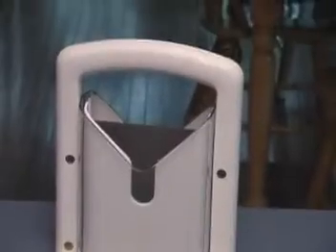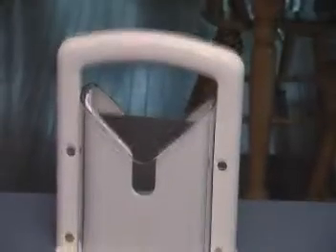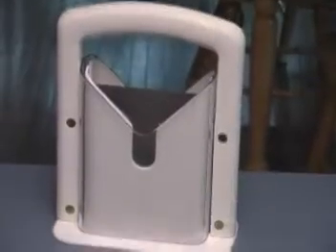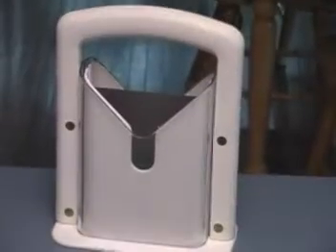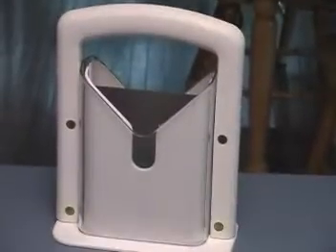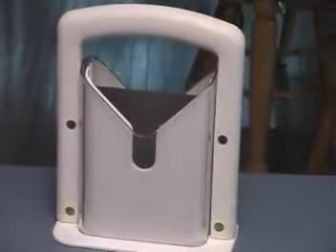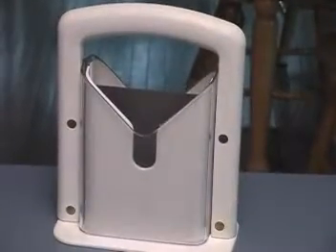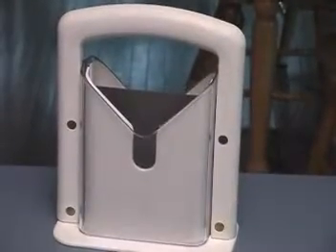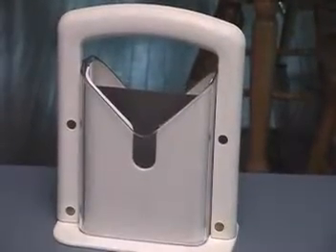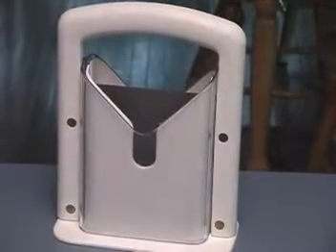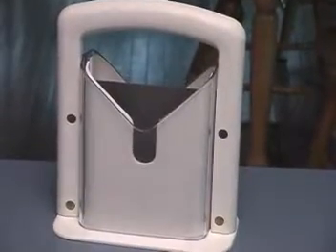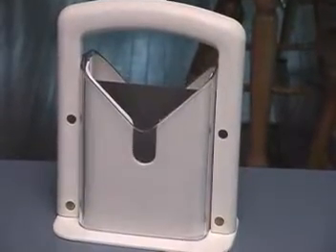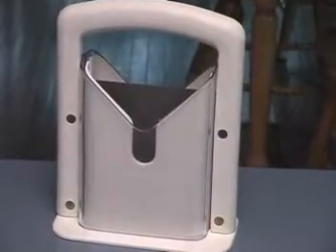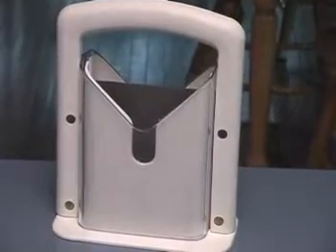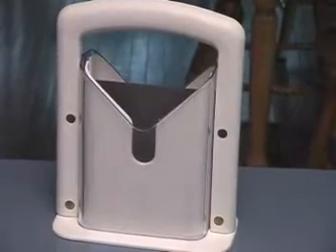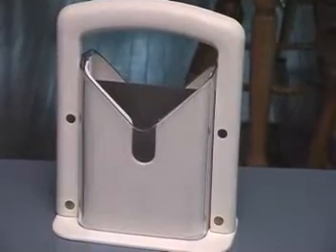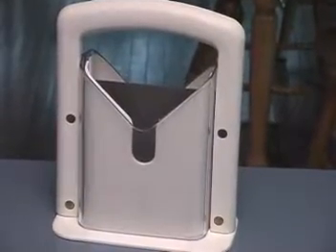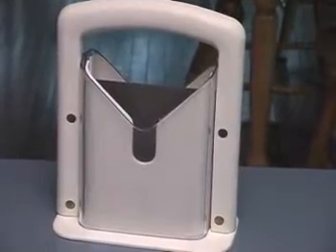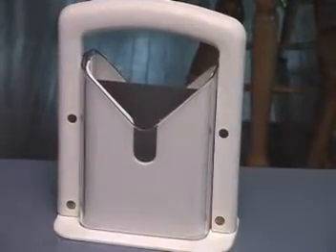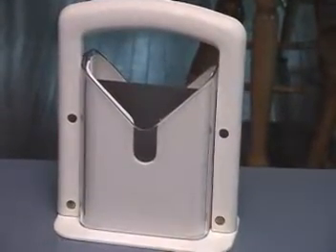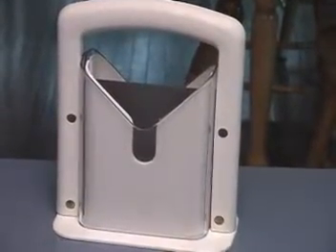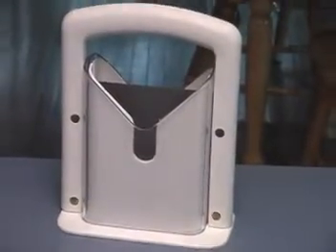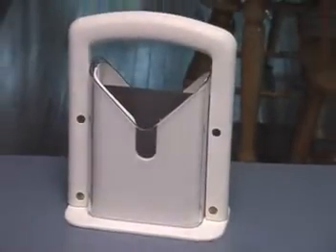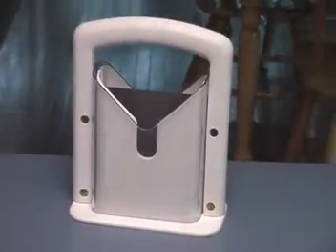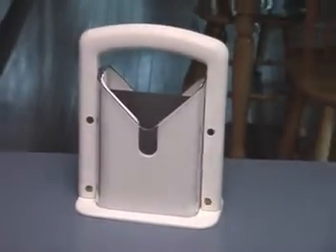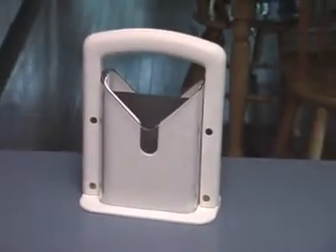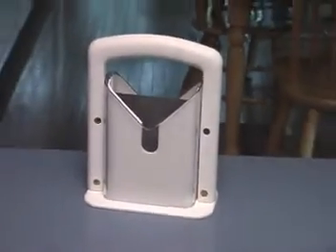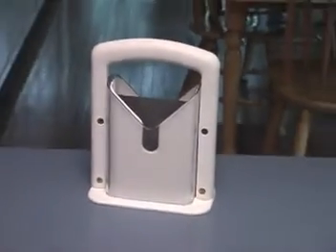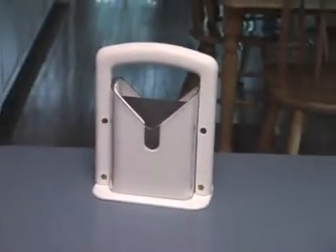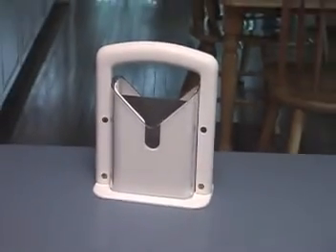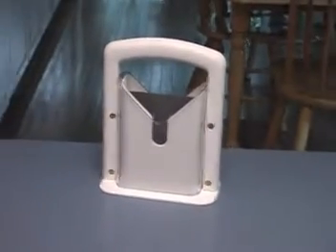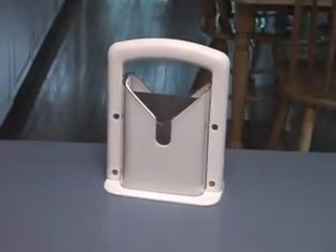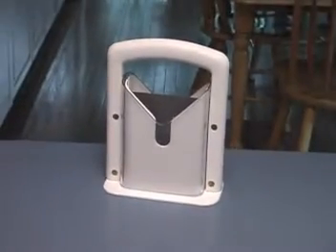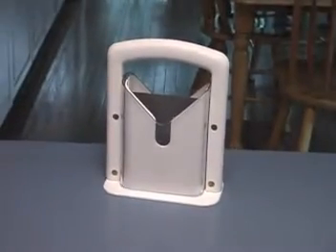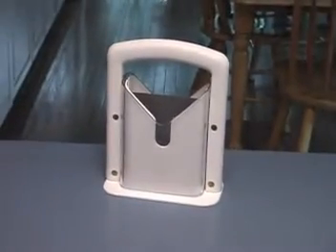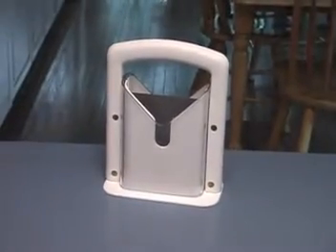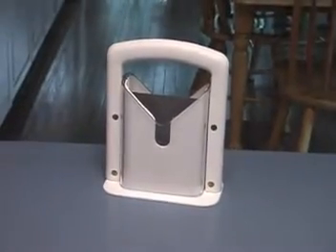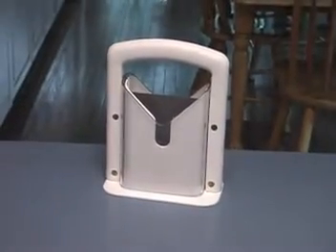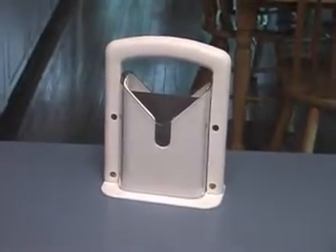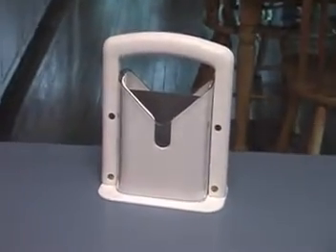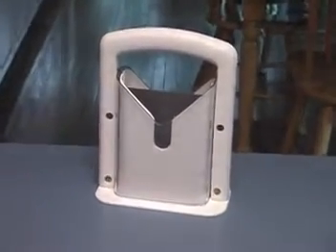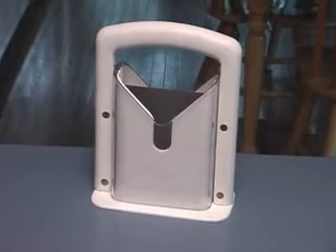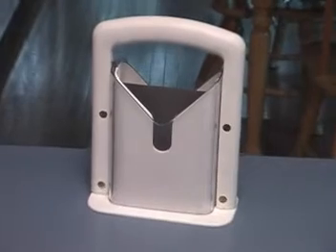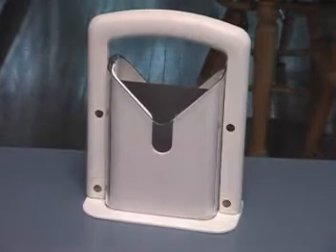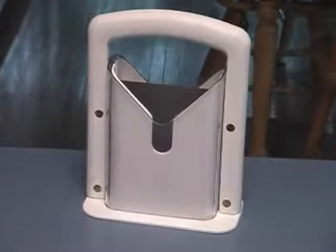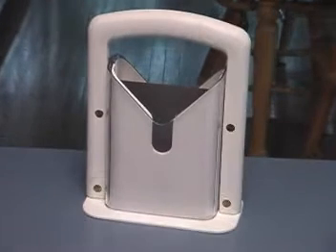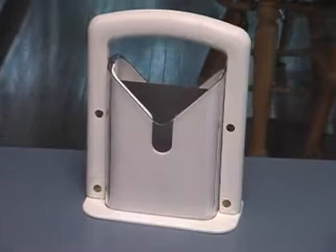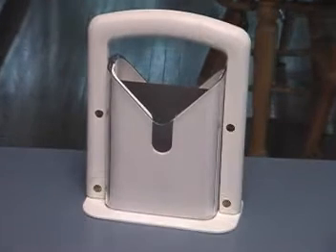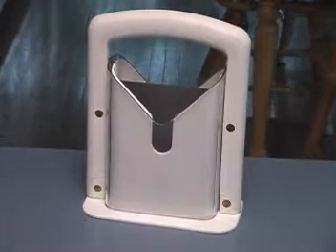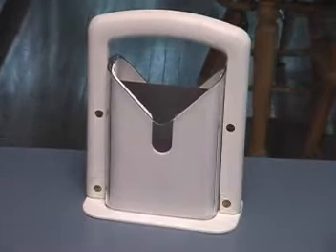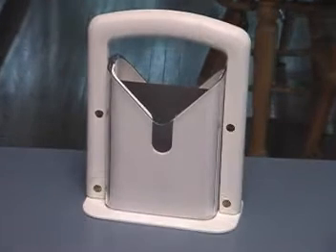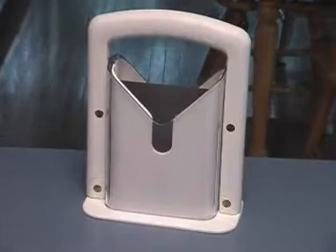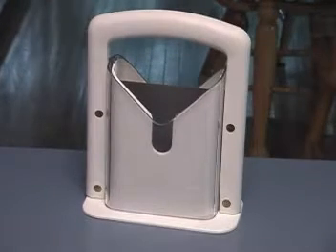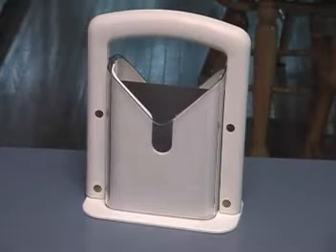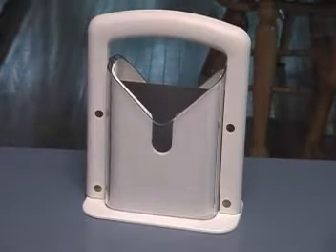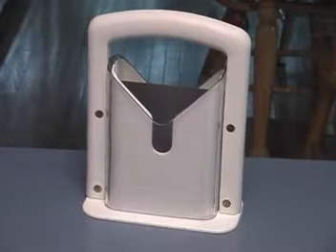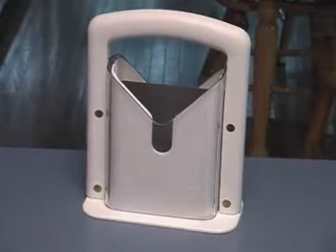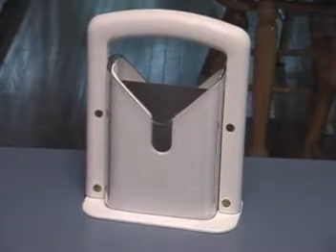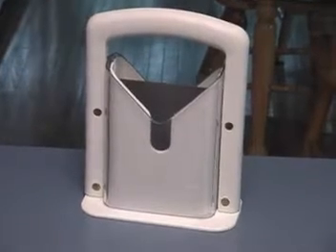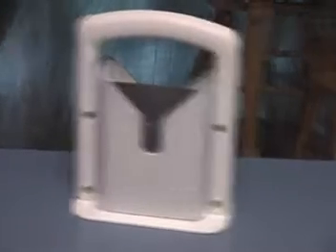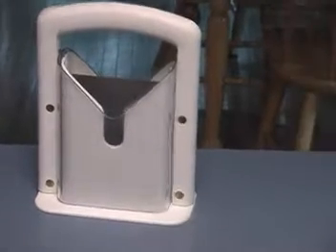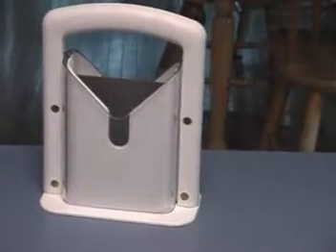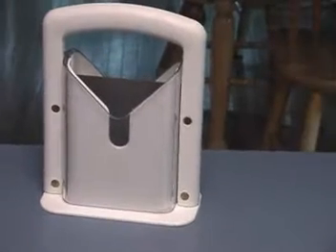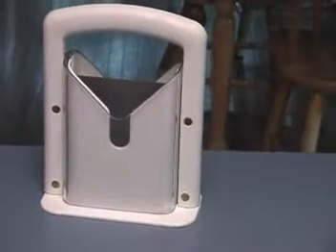Hi! I'm not sure if you know this or not, this is actually a bagel cutter — it cuts bagels, it's actually a bagel slicer, it slices bagels.